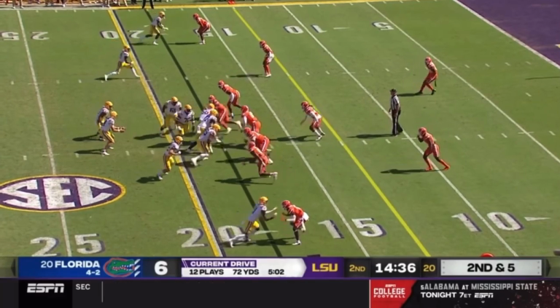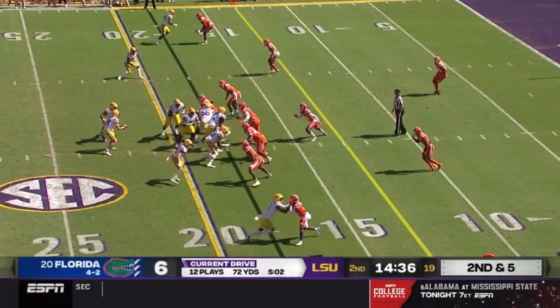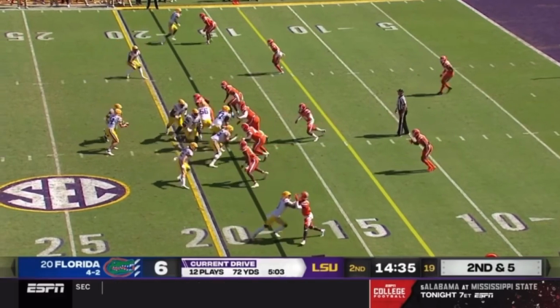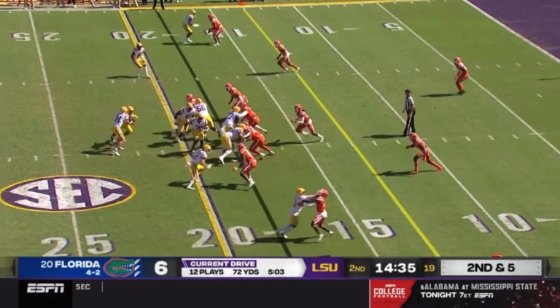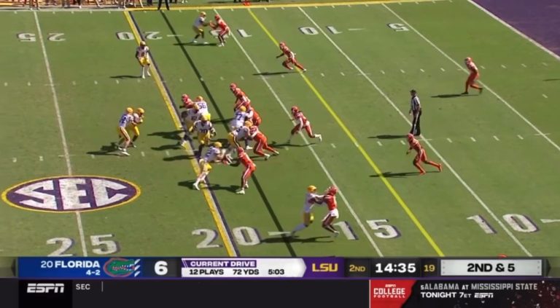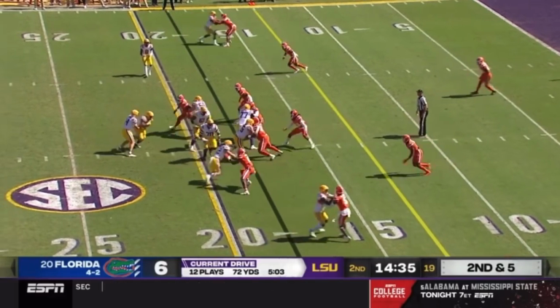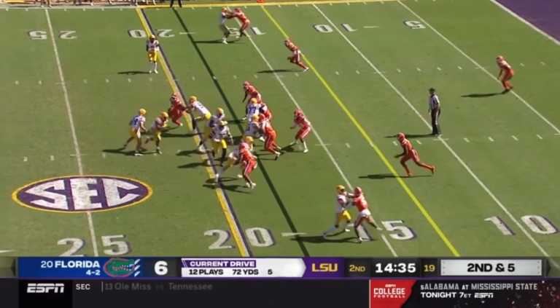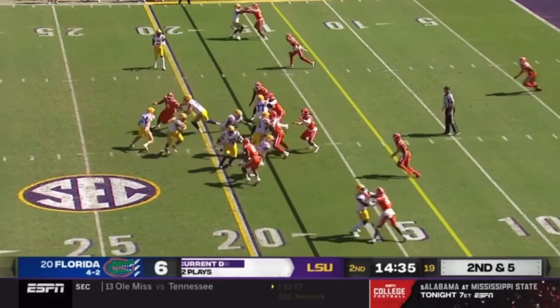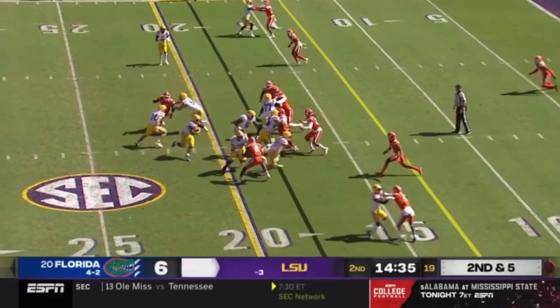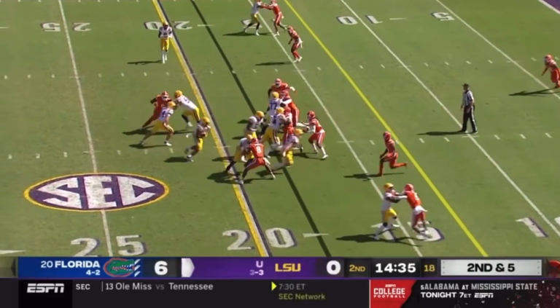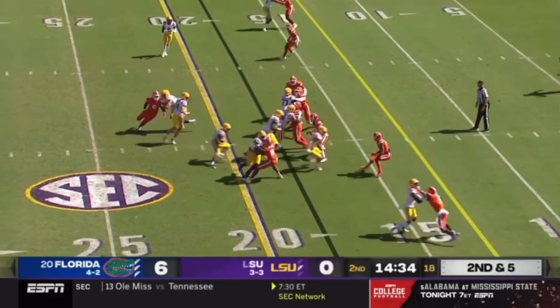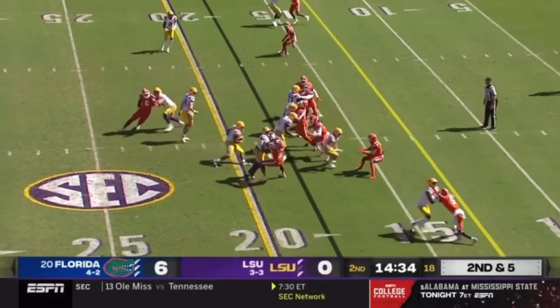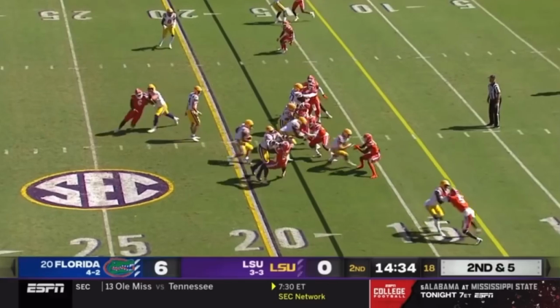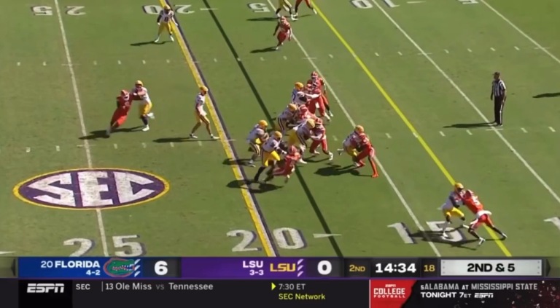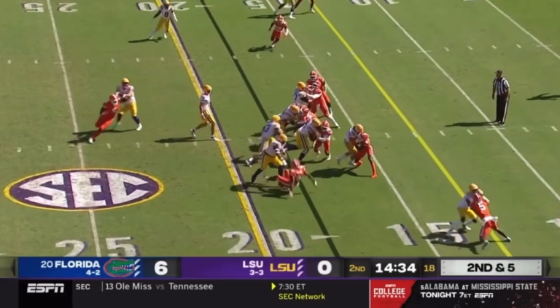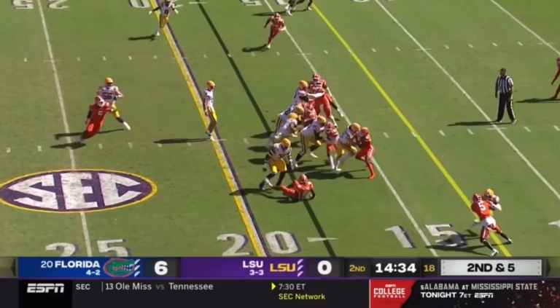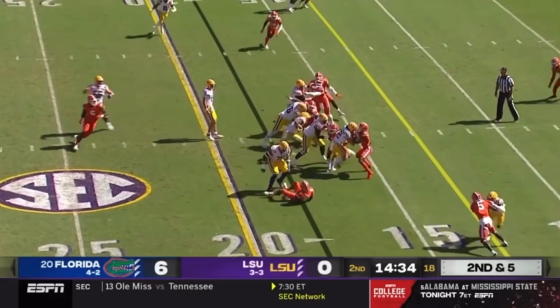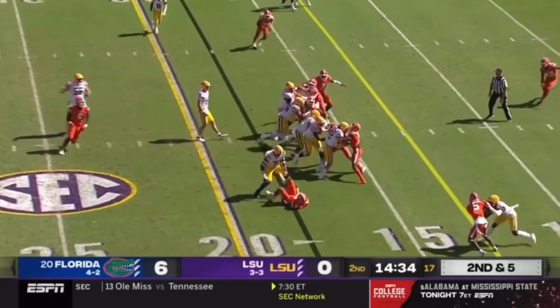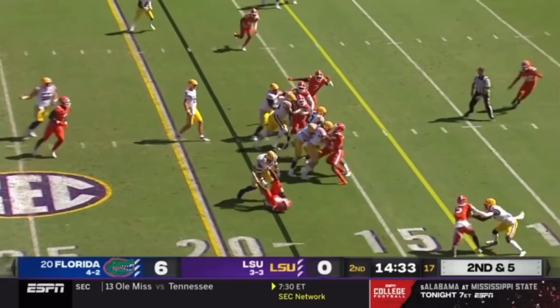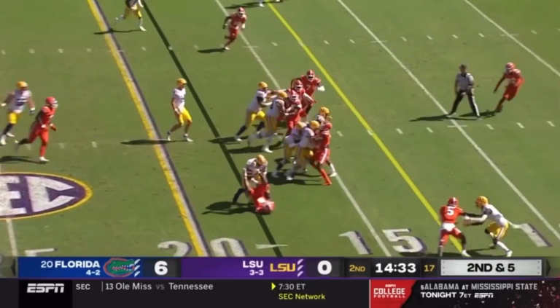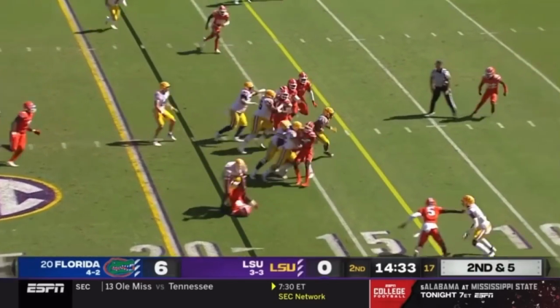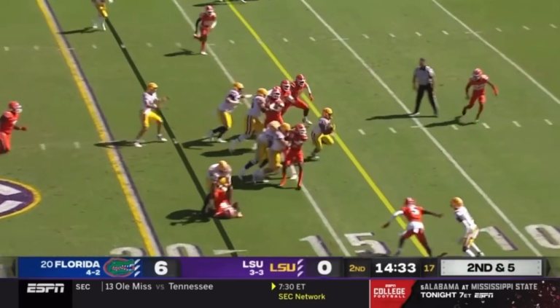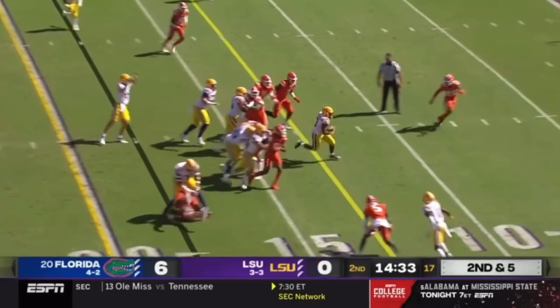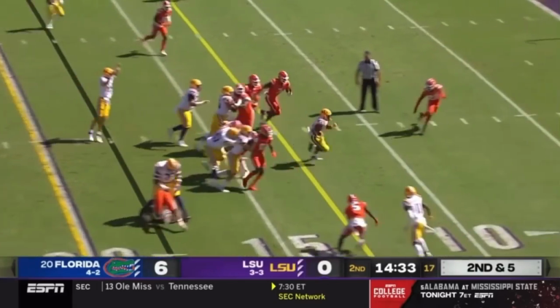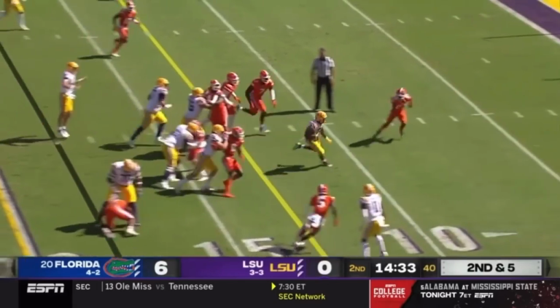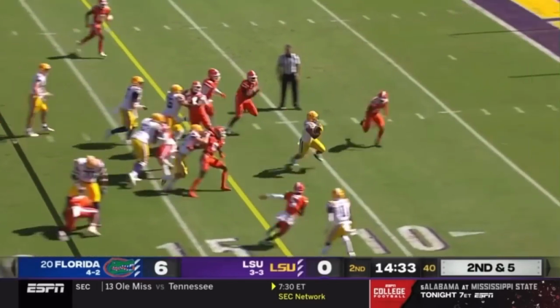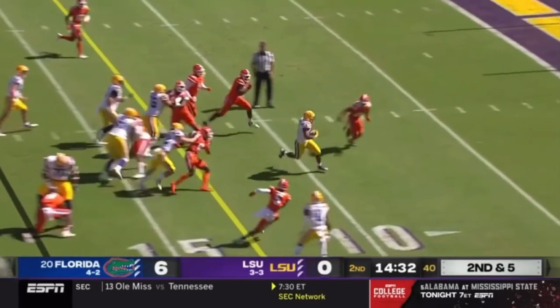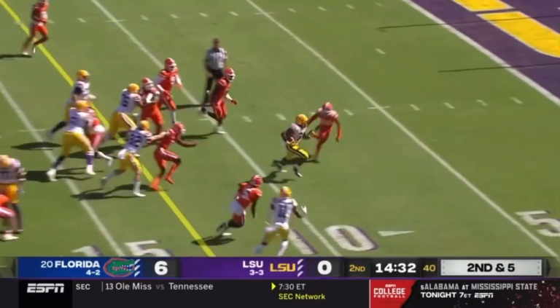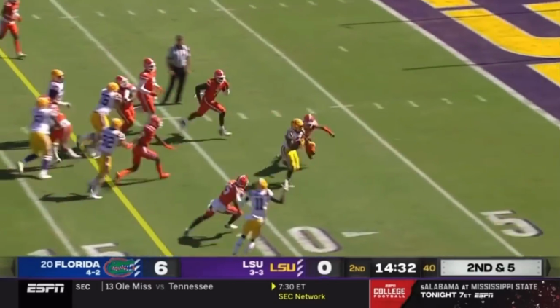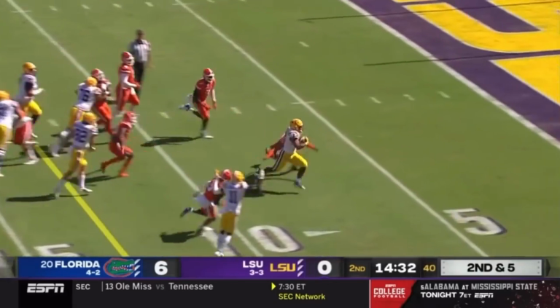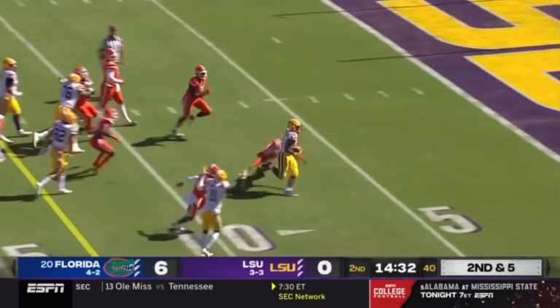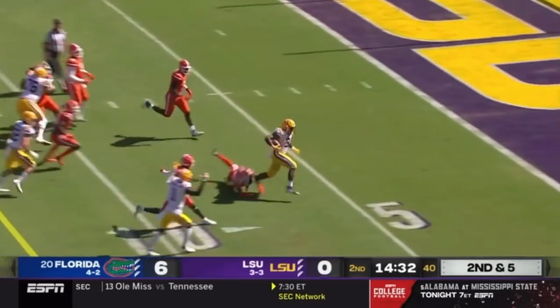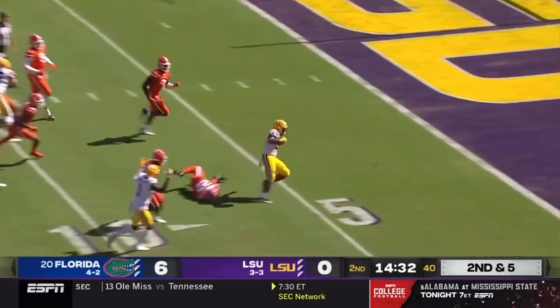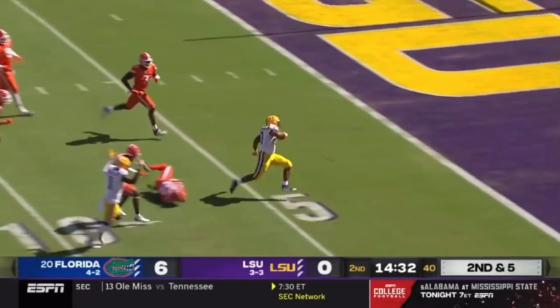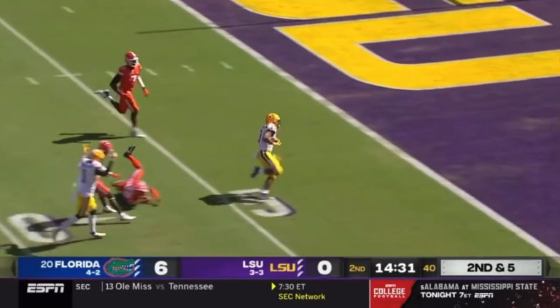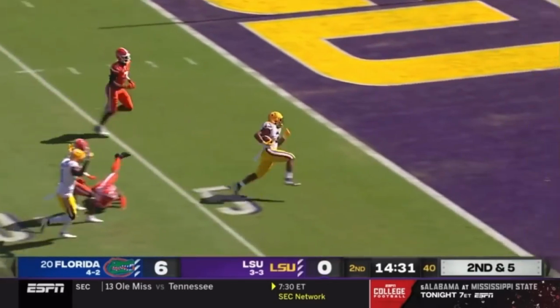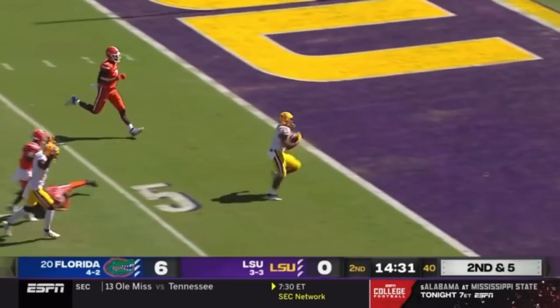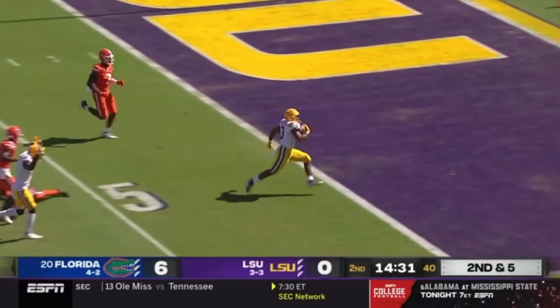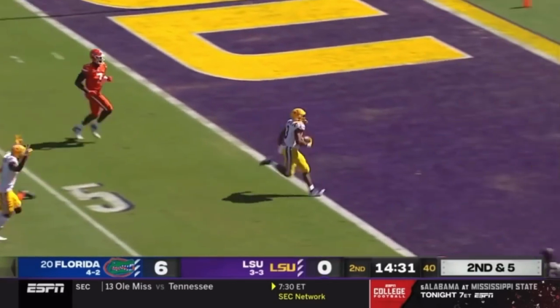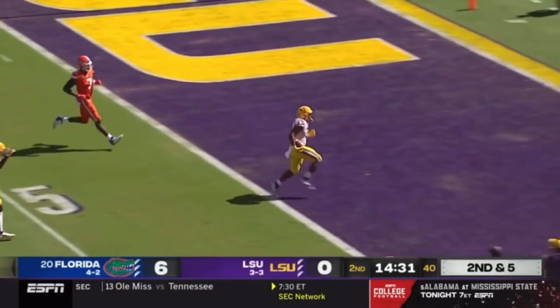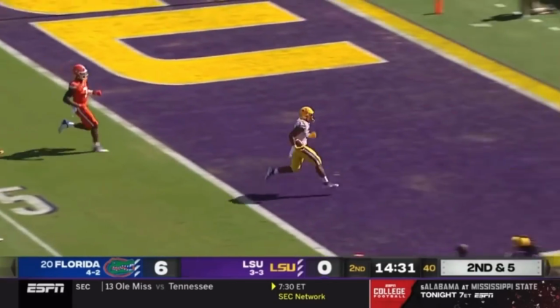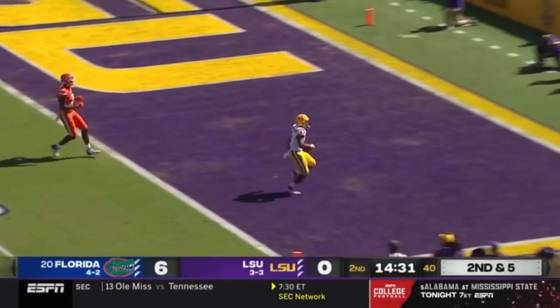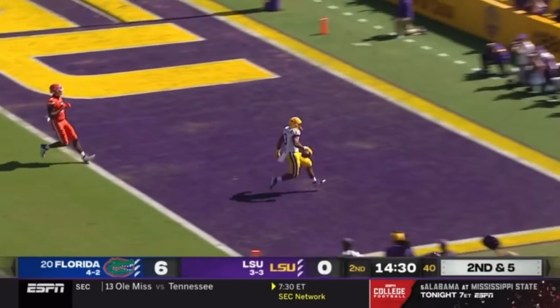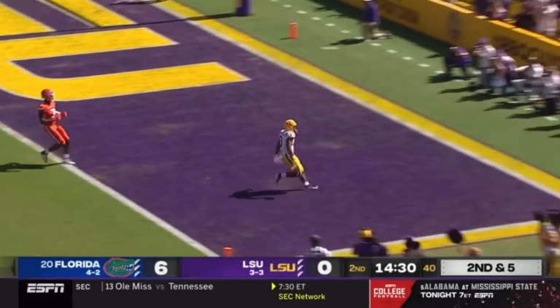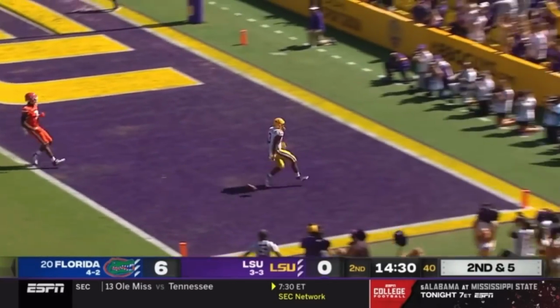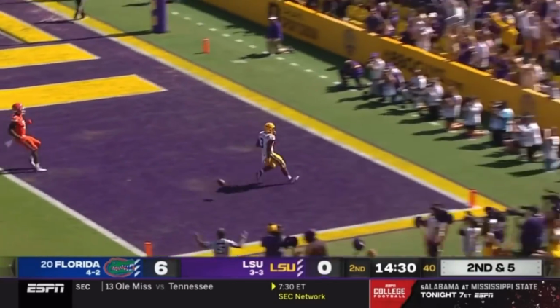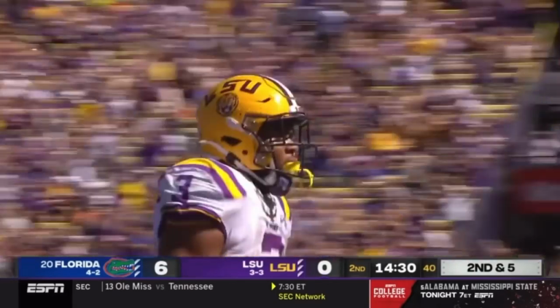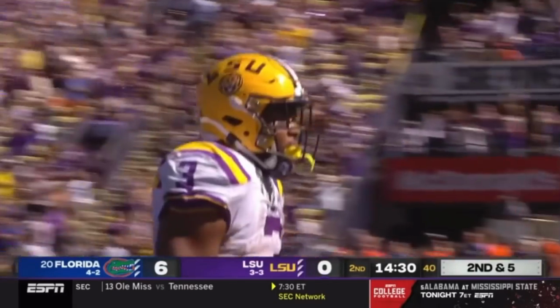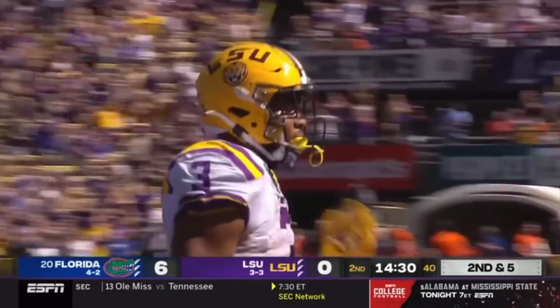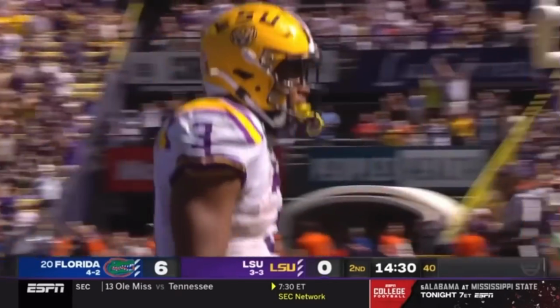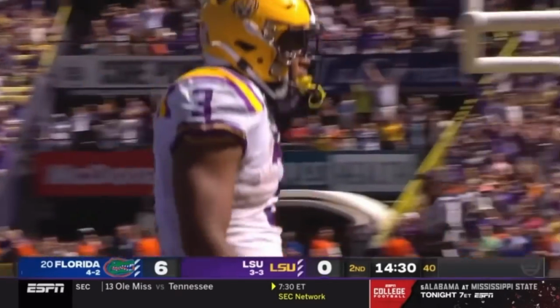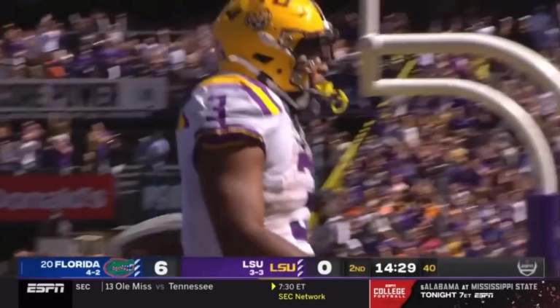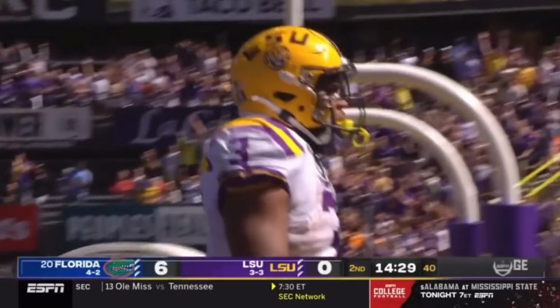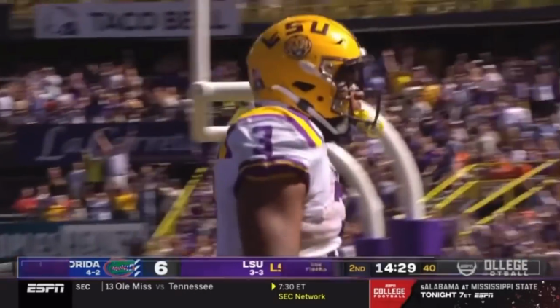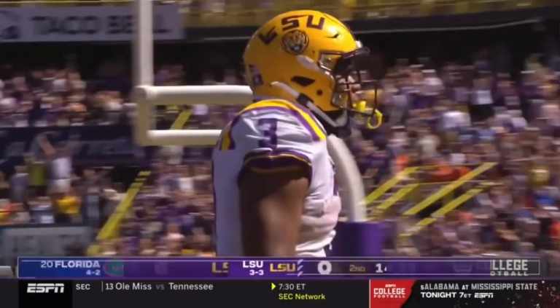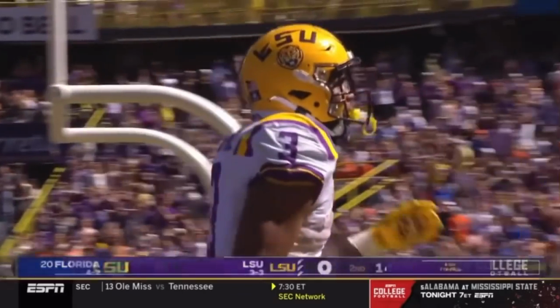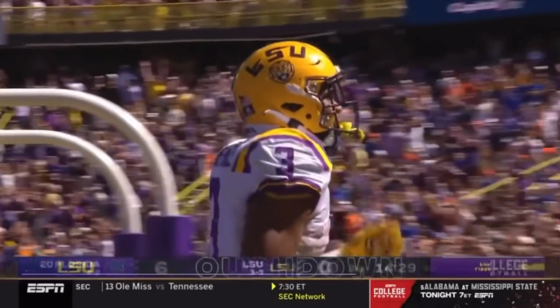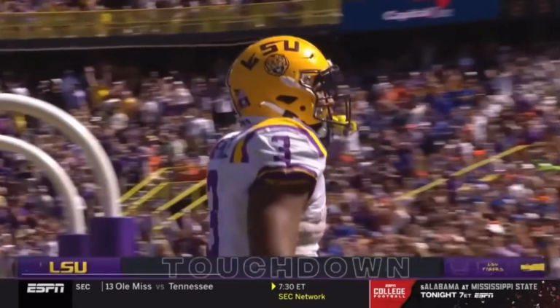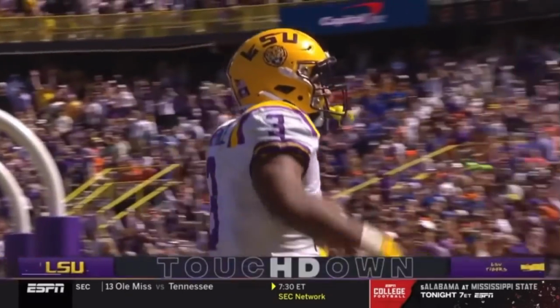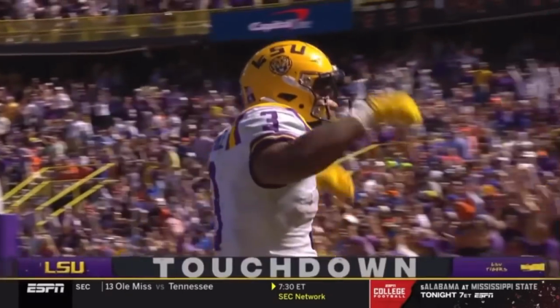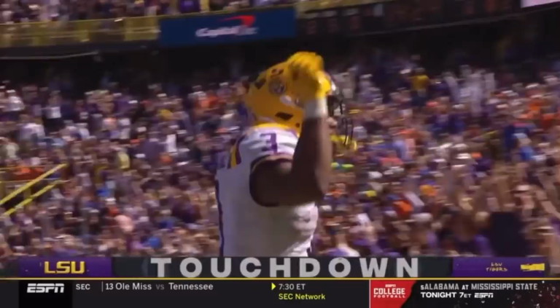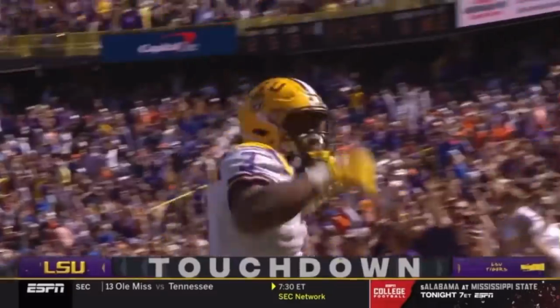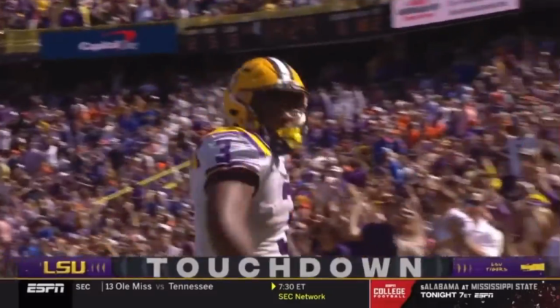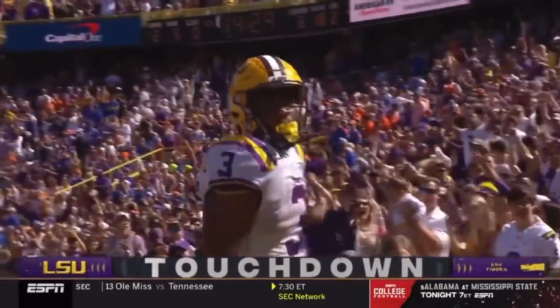Not a first down — that was the yellow line on the field. Not down, that's the line to make. That's the end zone to make. Touchdown, Ty Davis-Price.